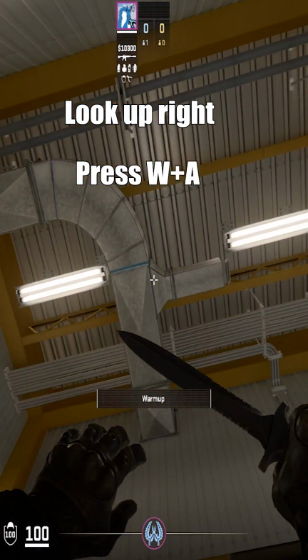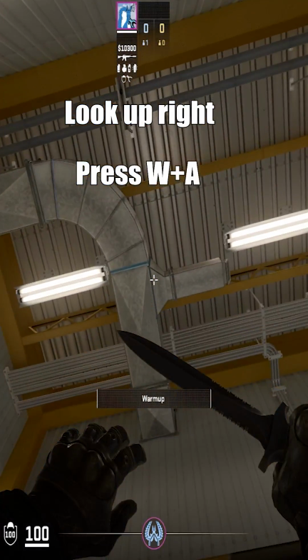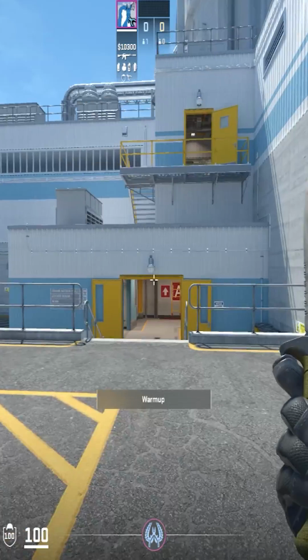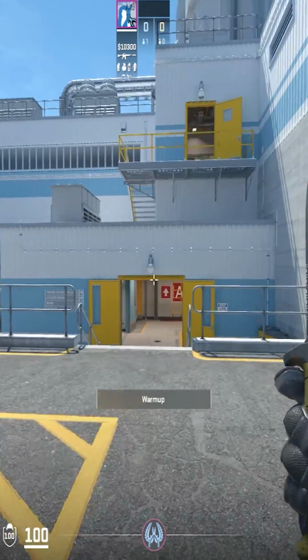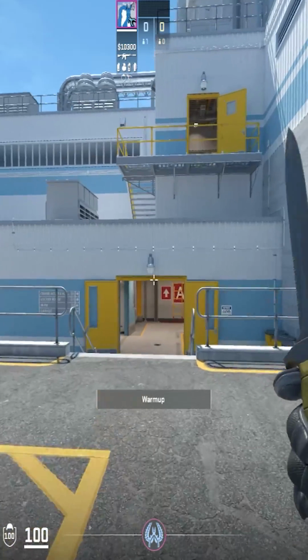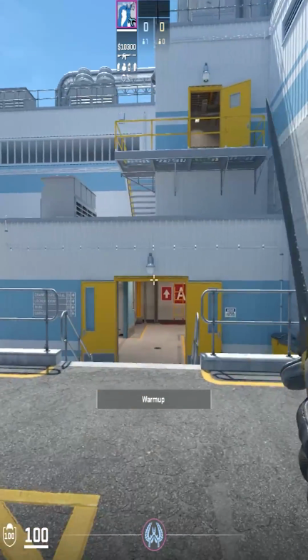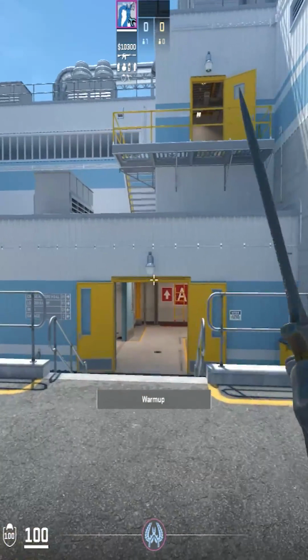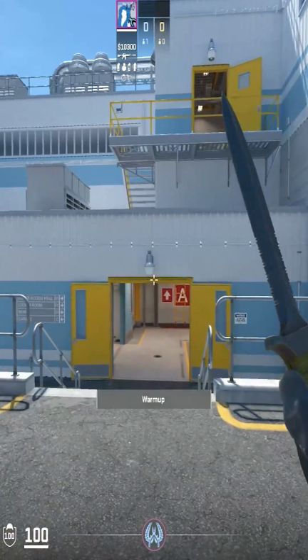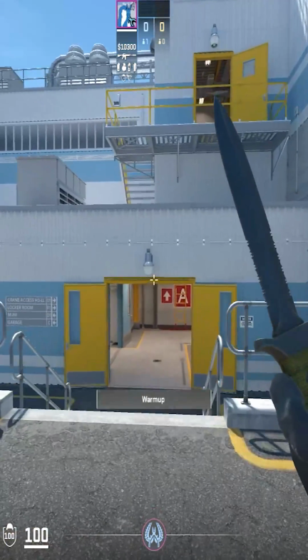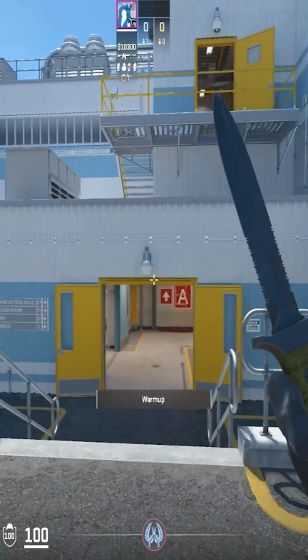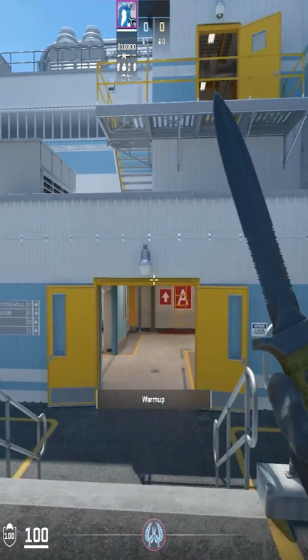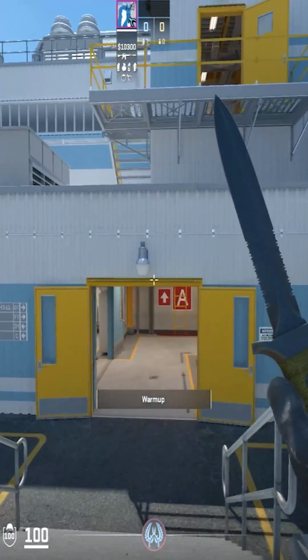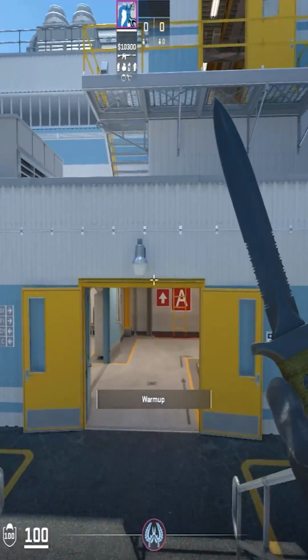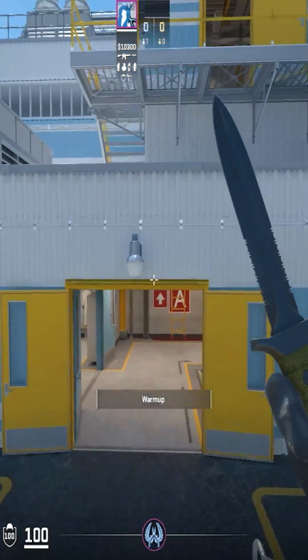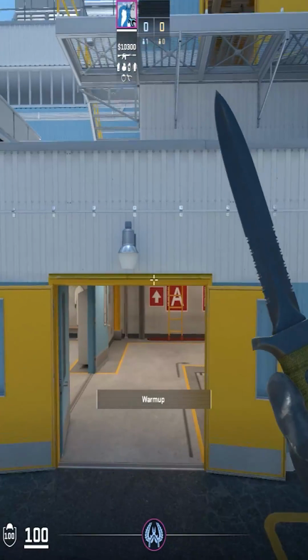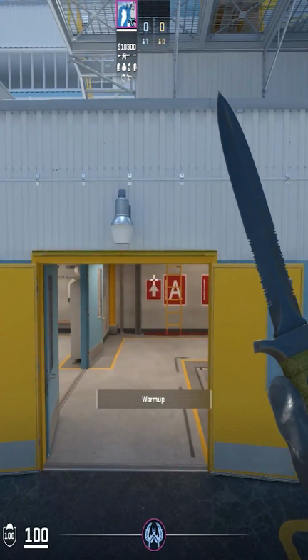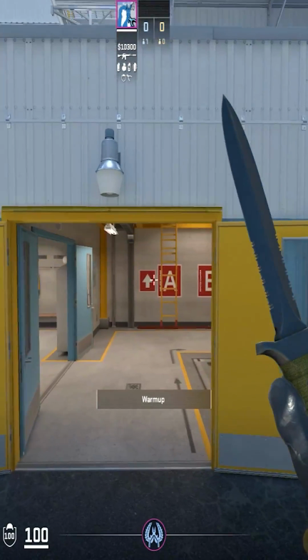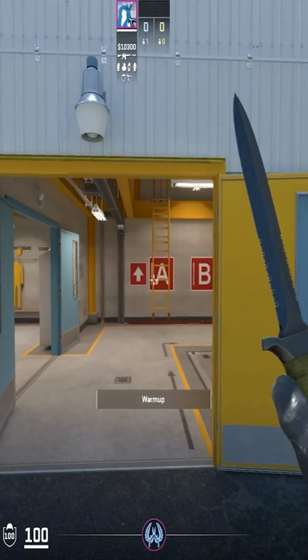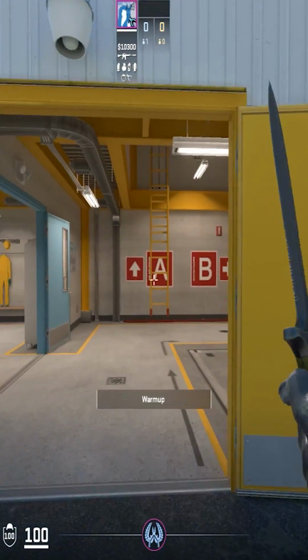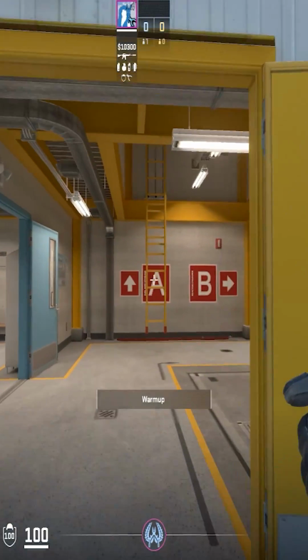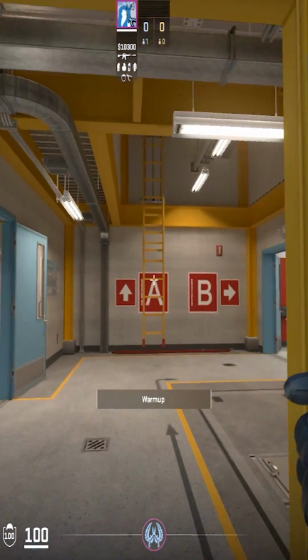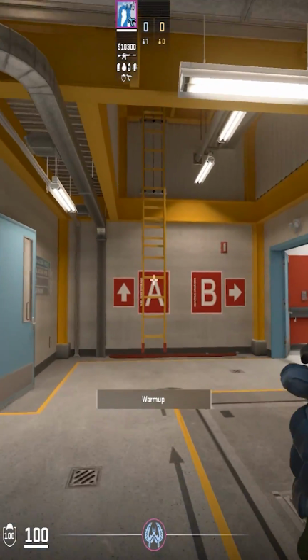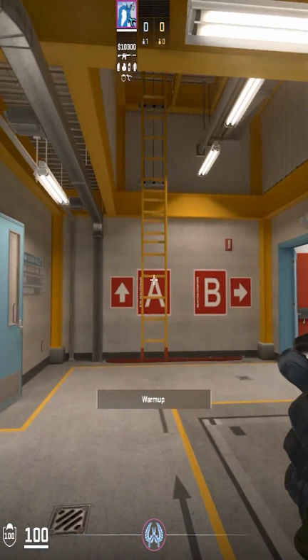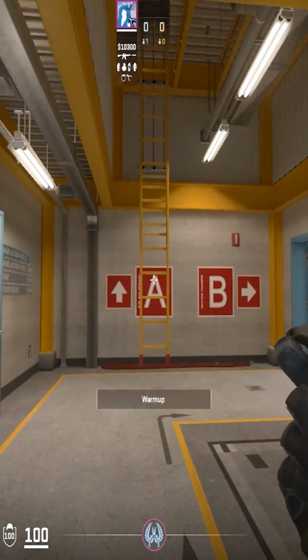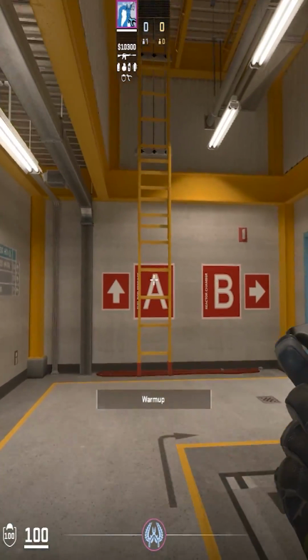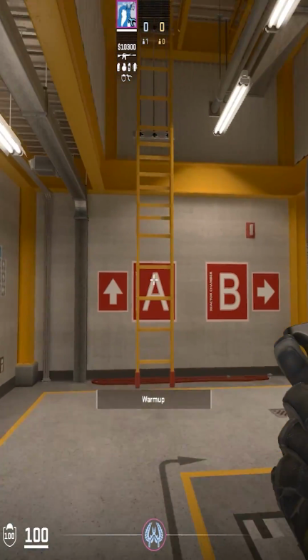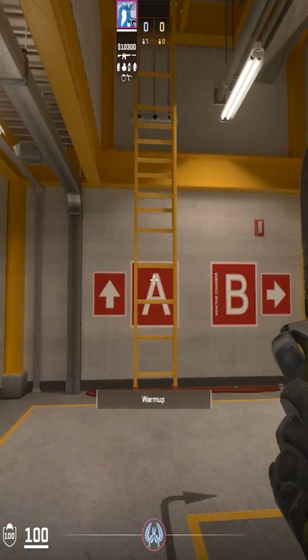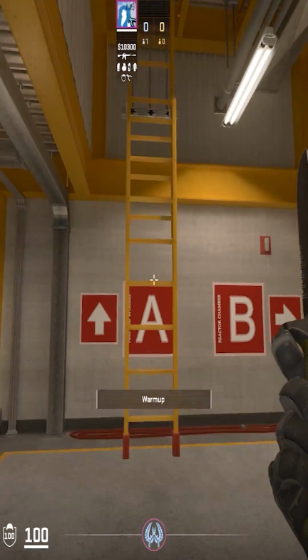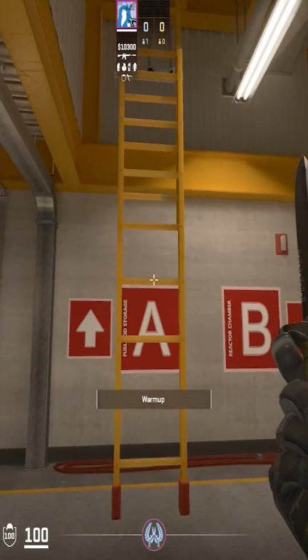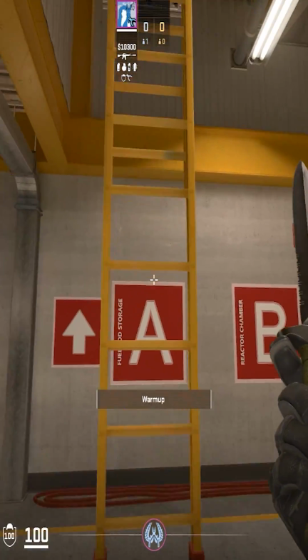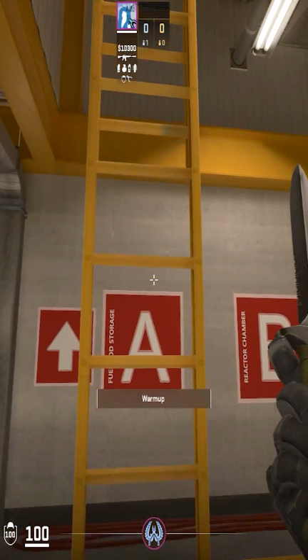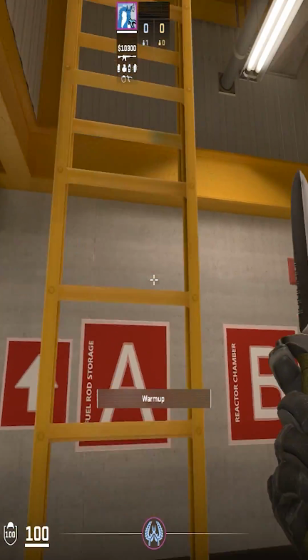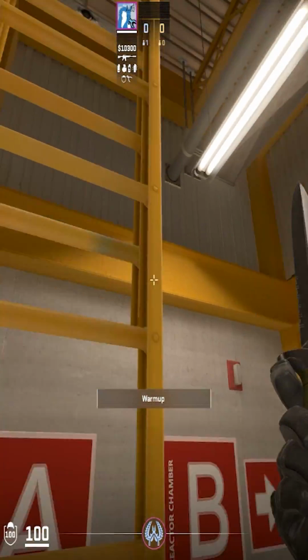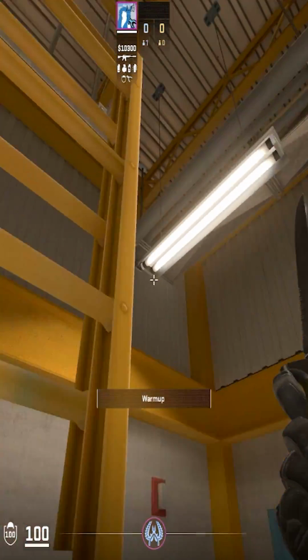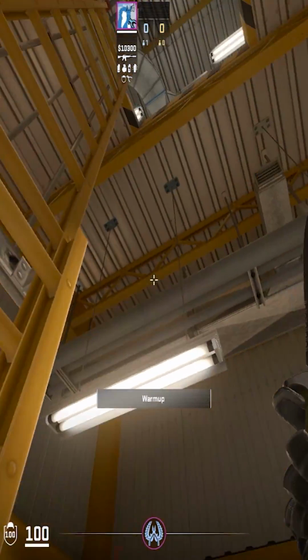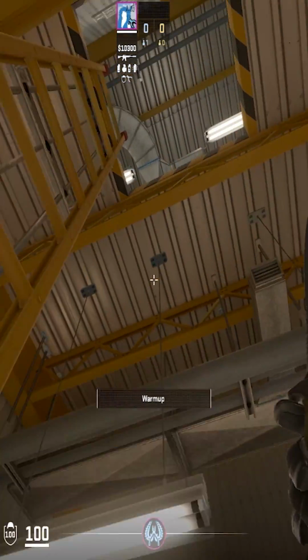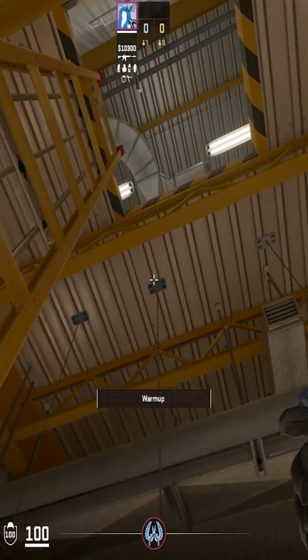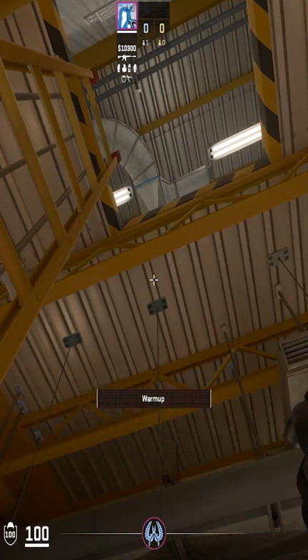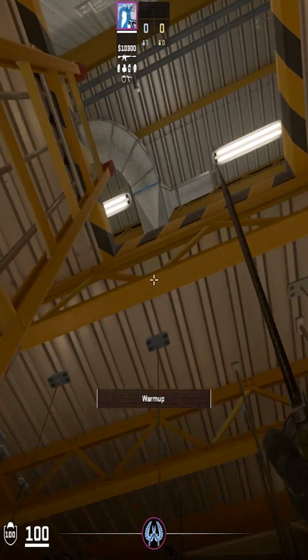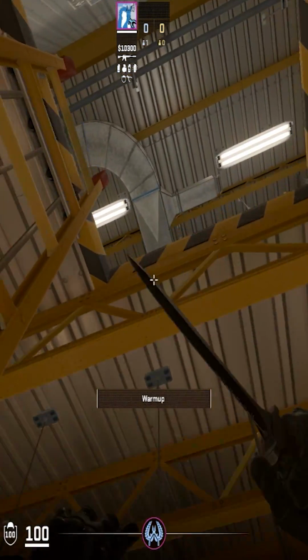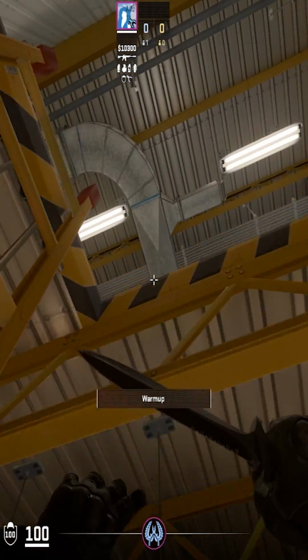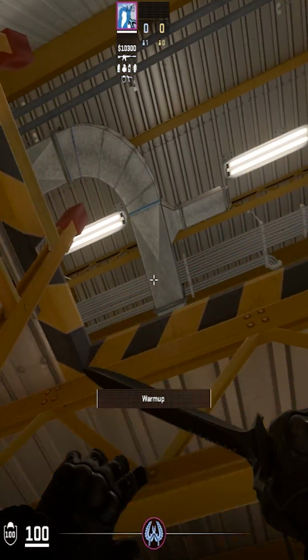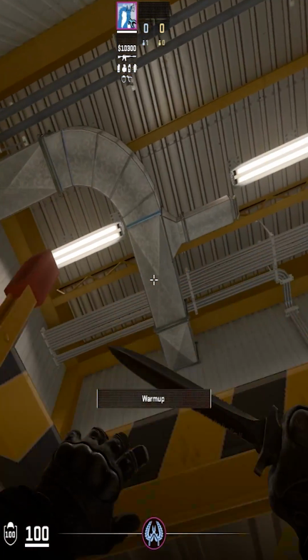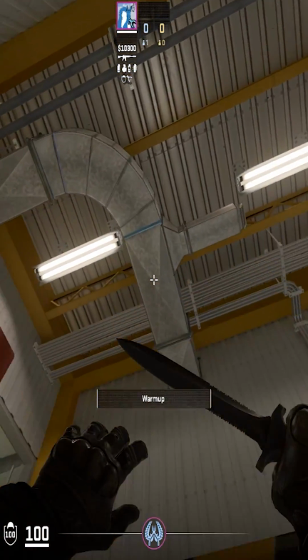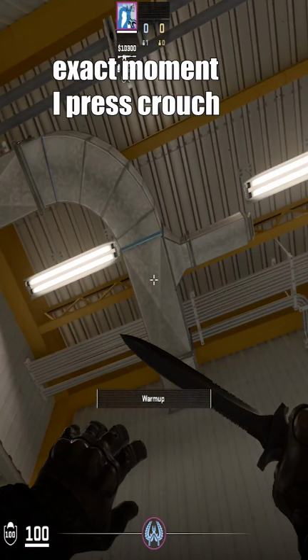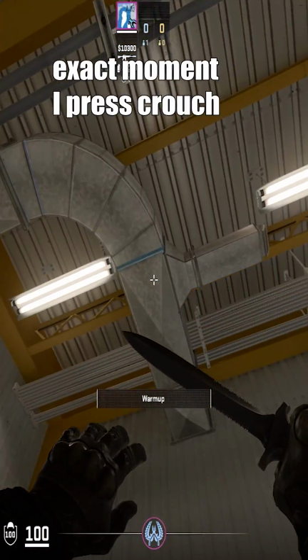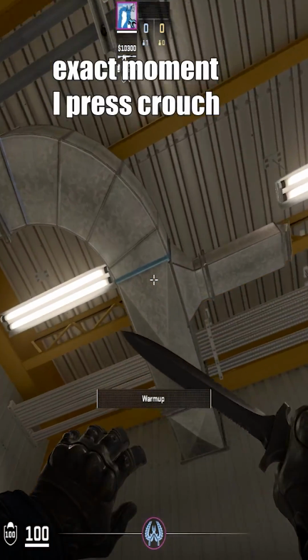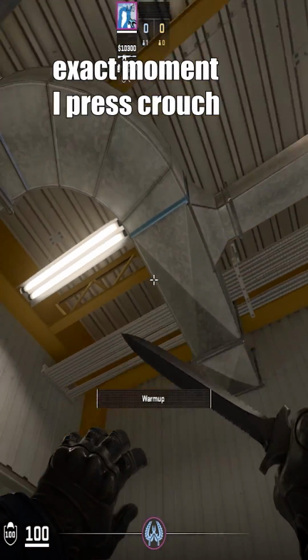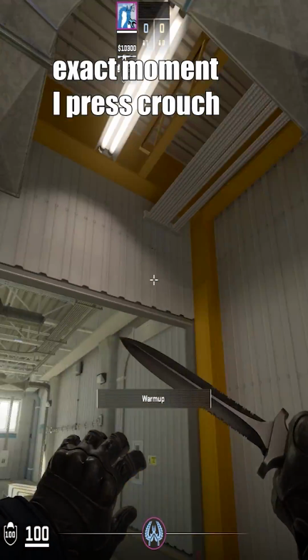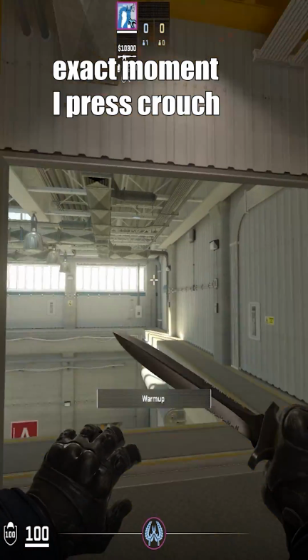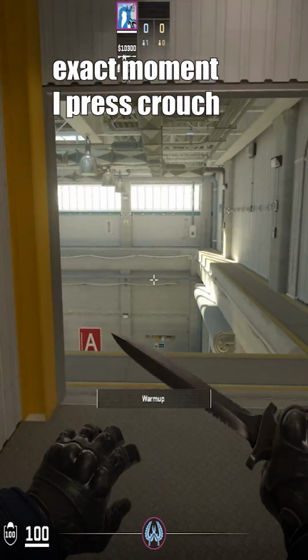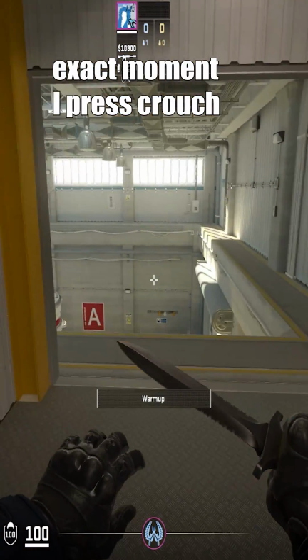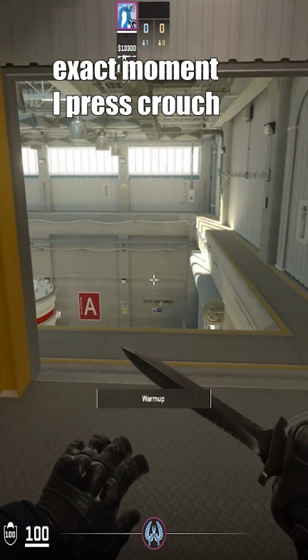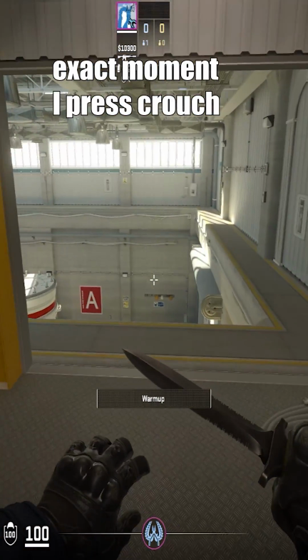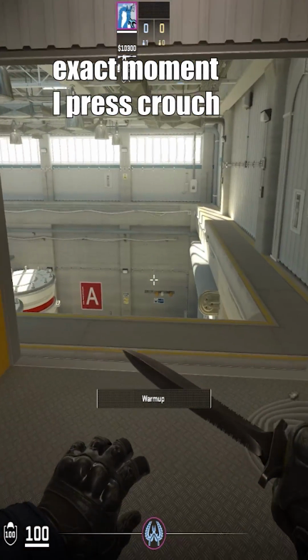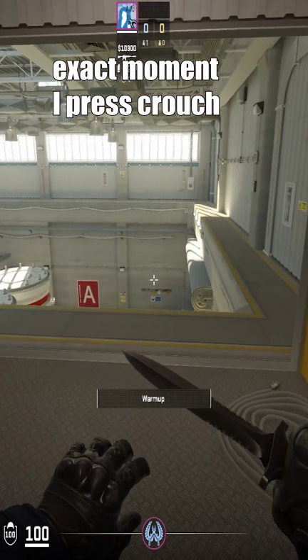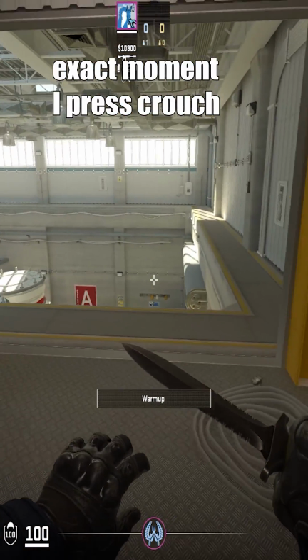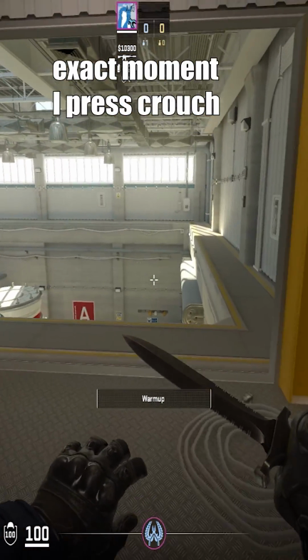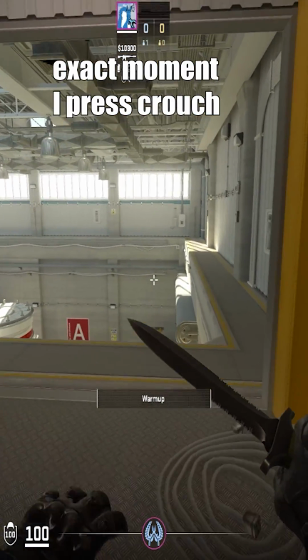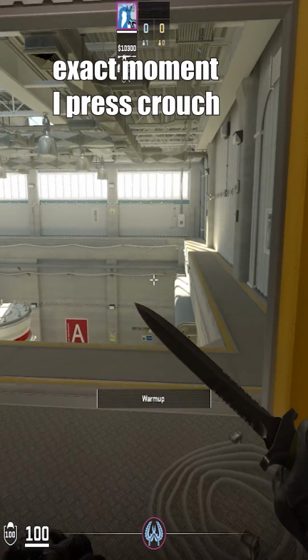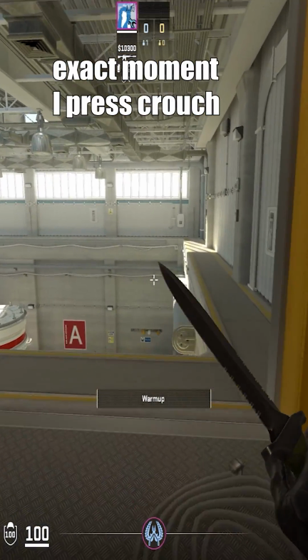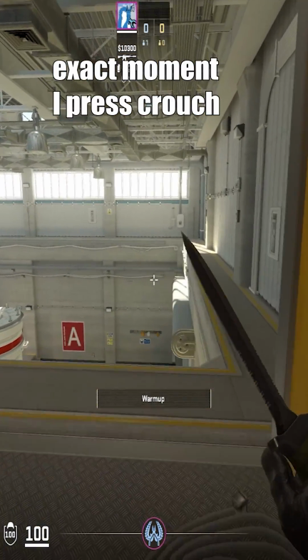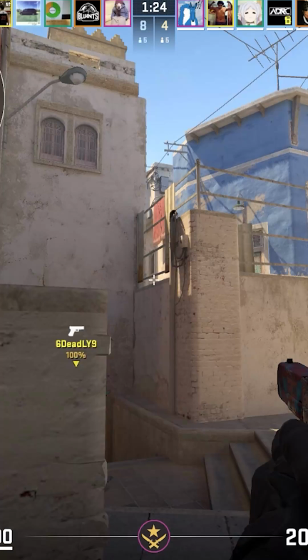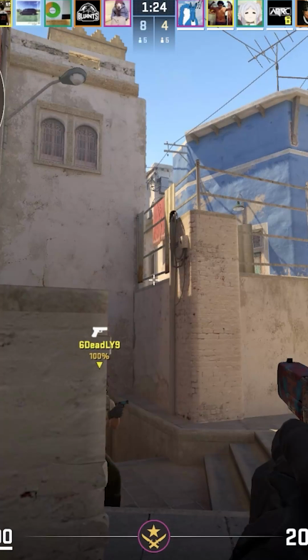Once you do this, you'll climb up ladders so quick you'll actually fly off the ladder. To not fly off, press crouch at the top or stop pressing your movement keys at the top.